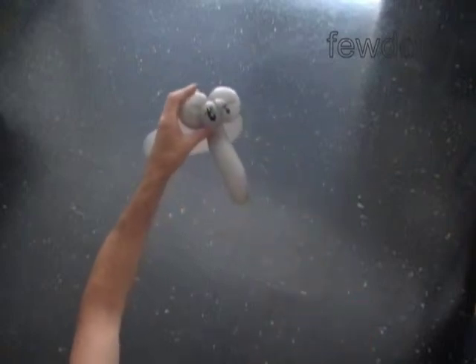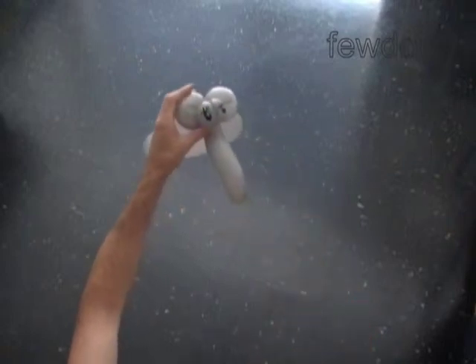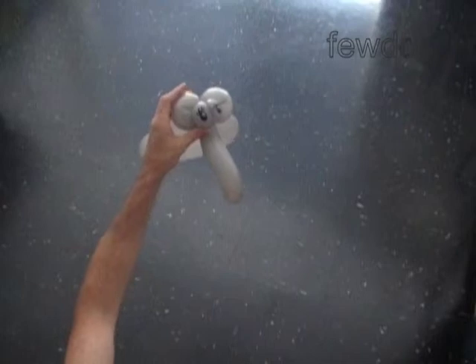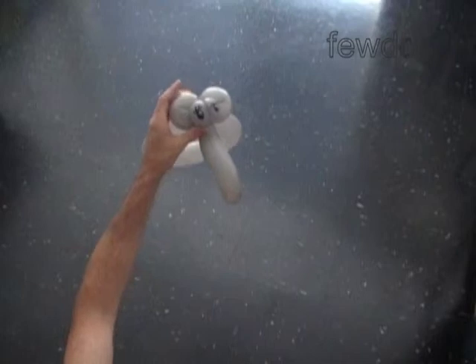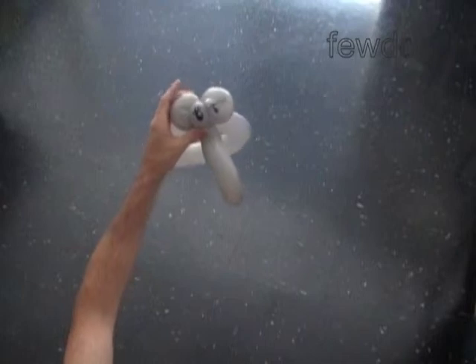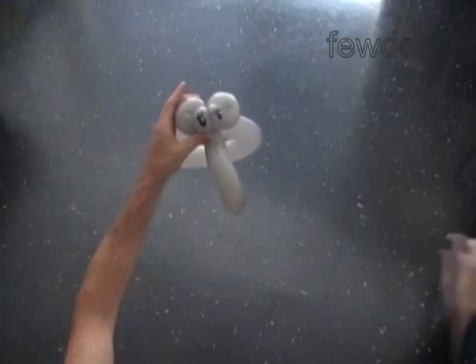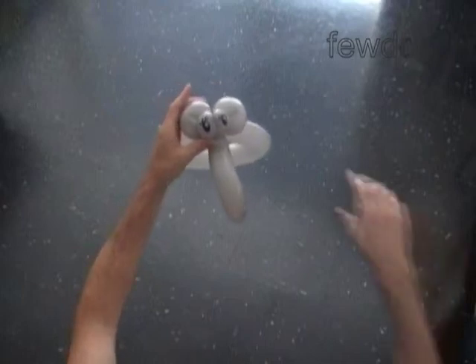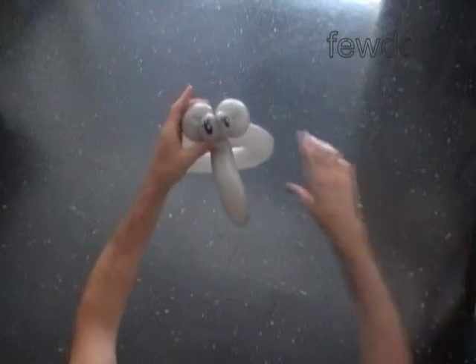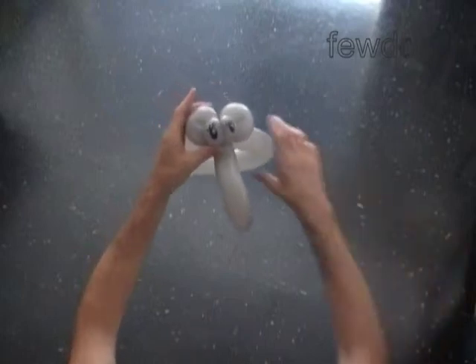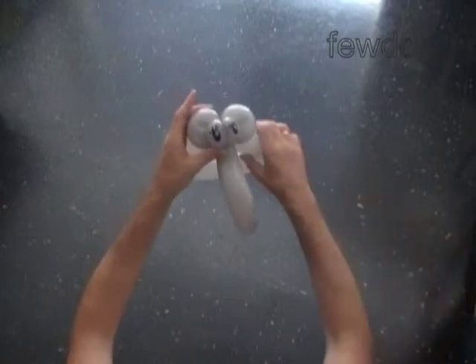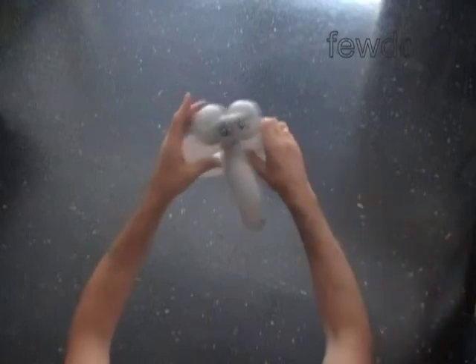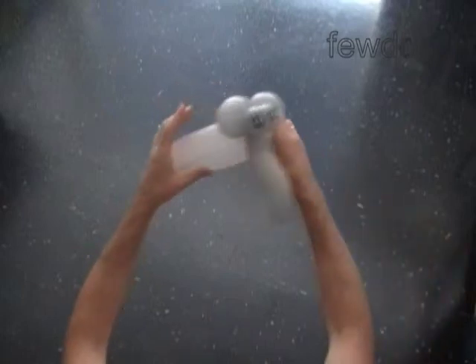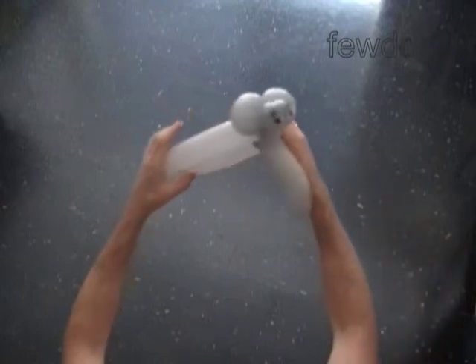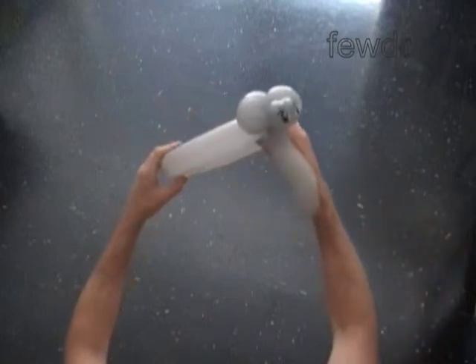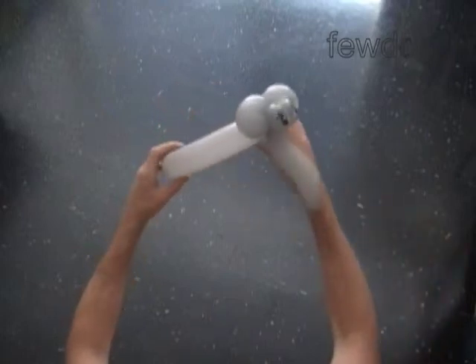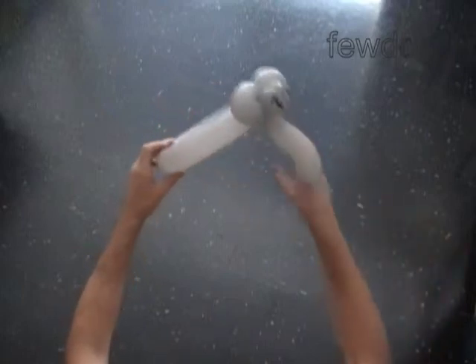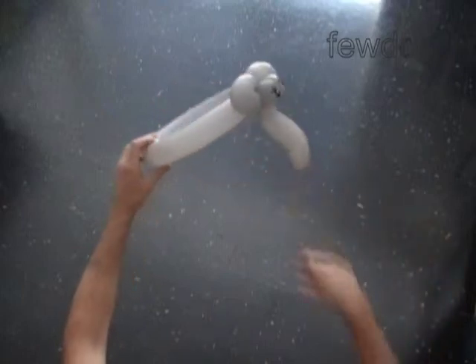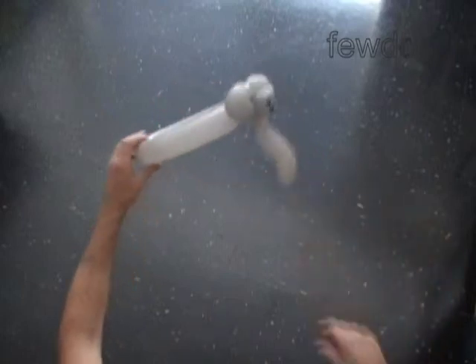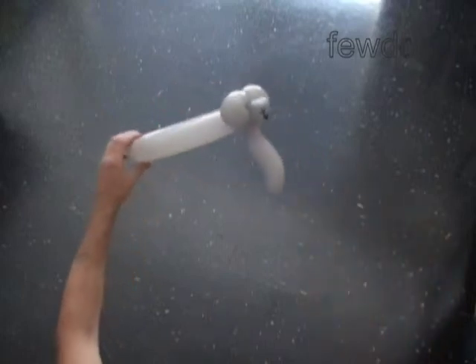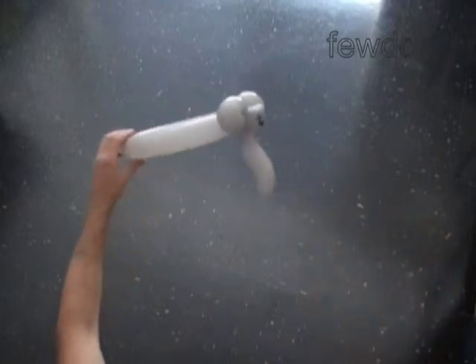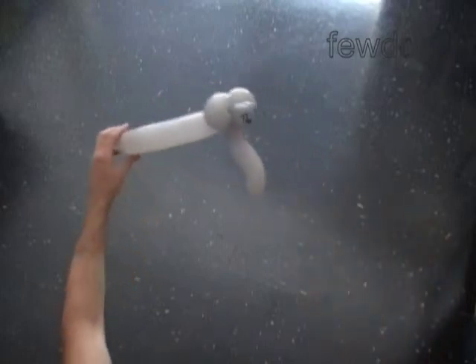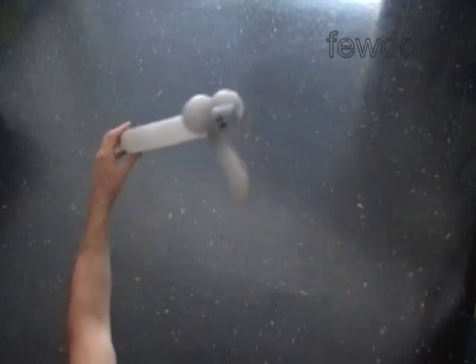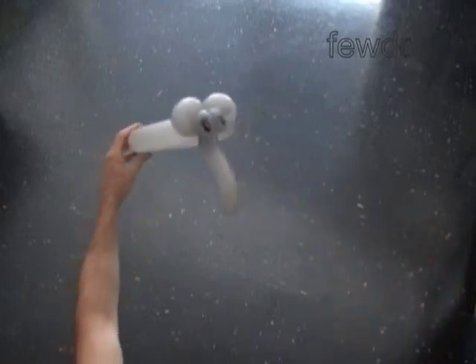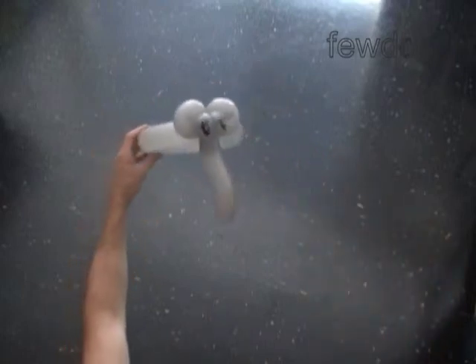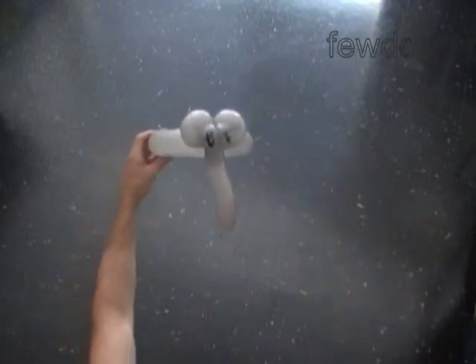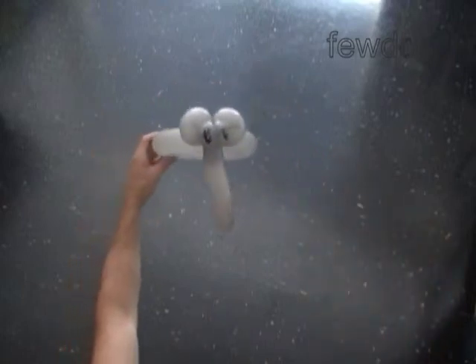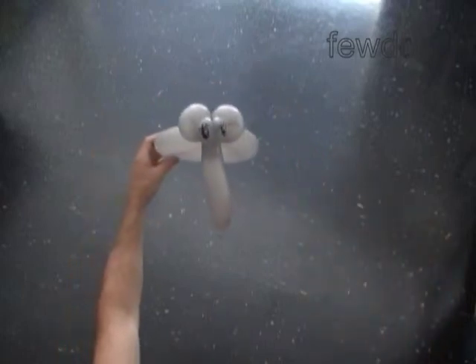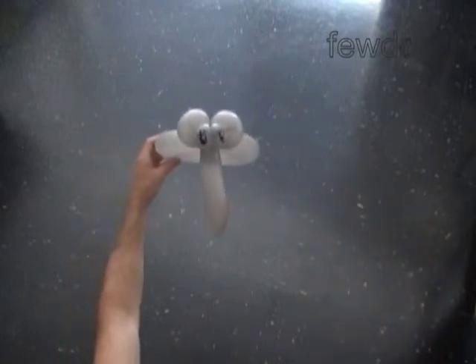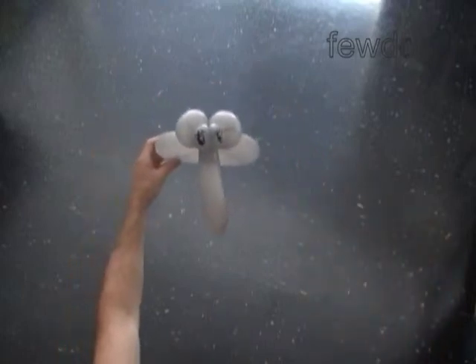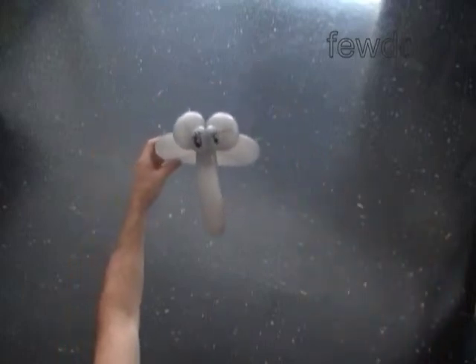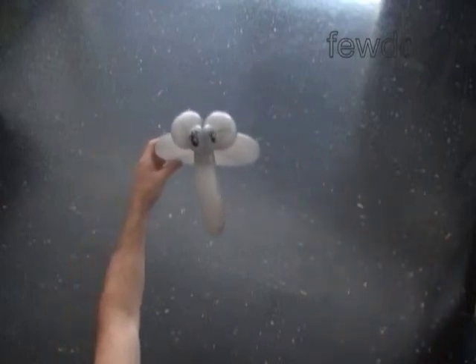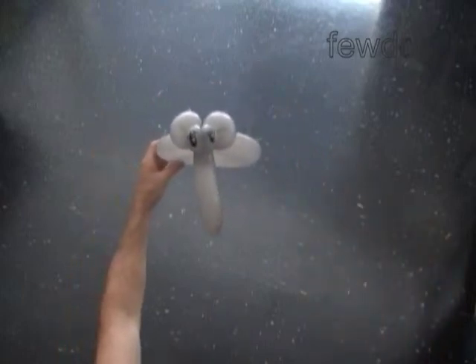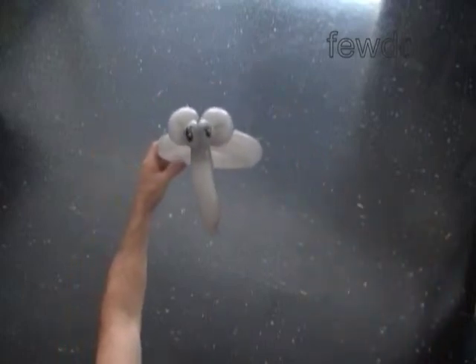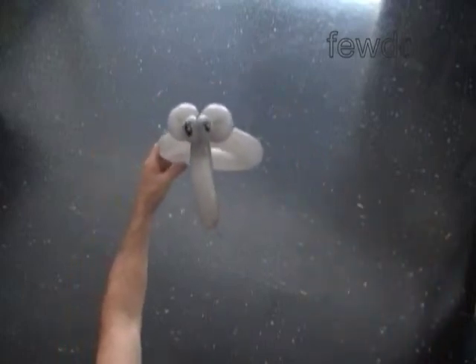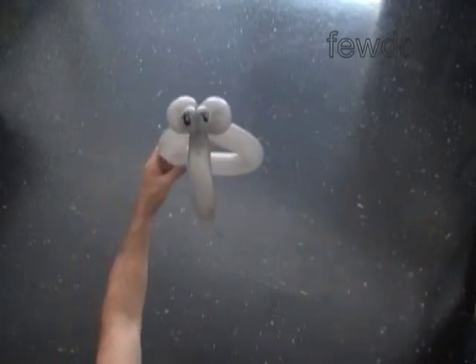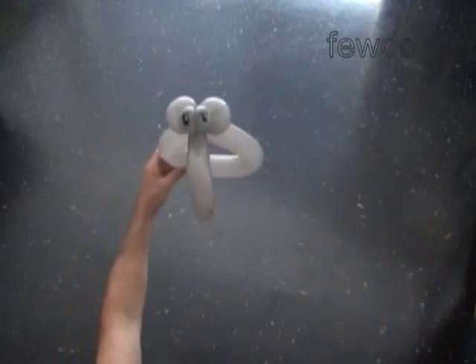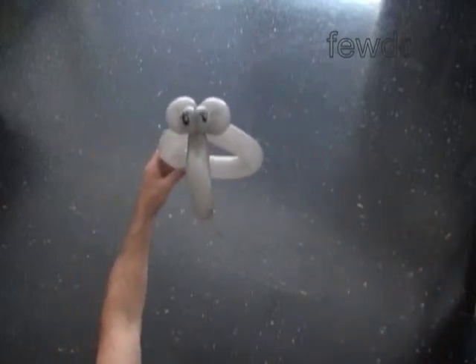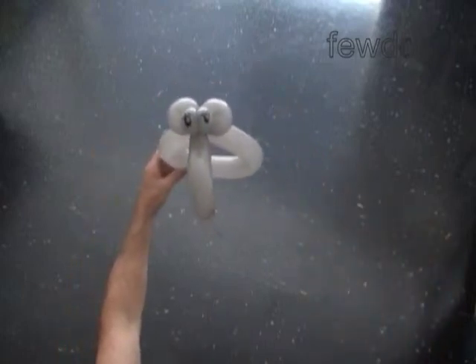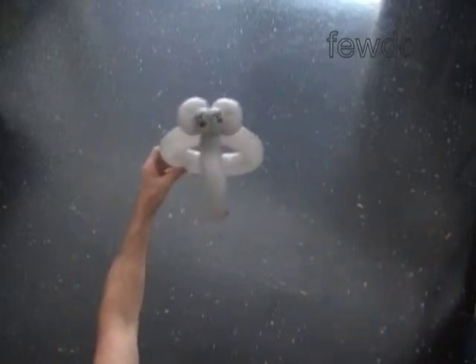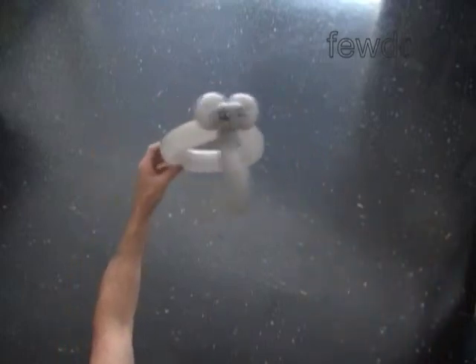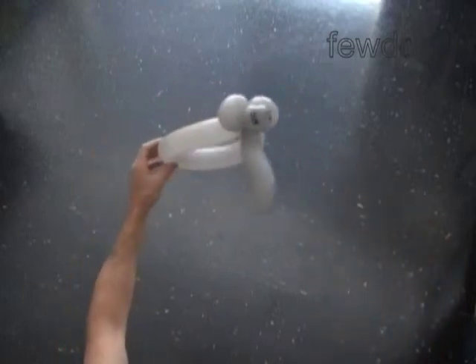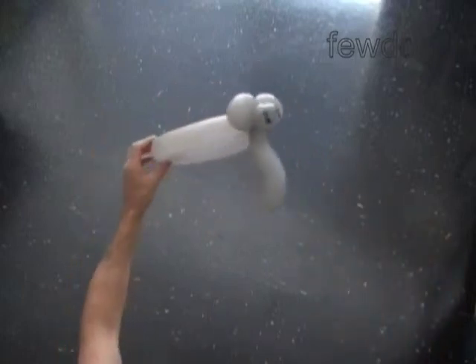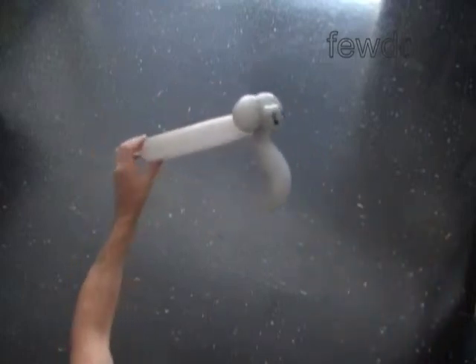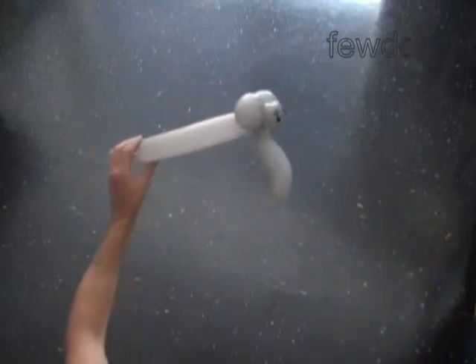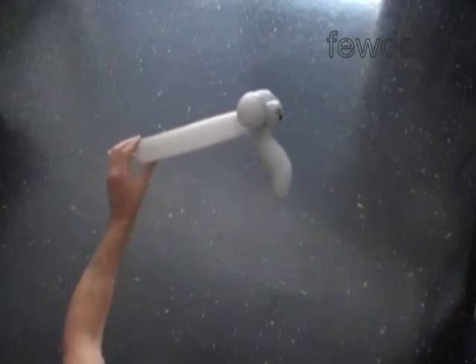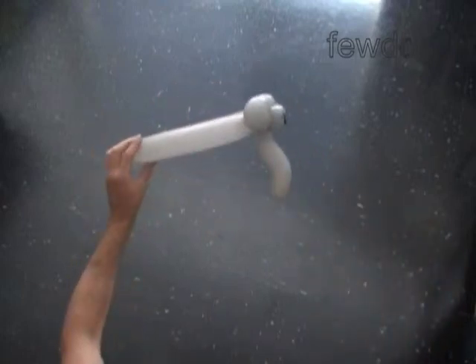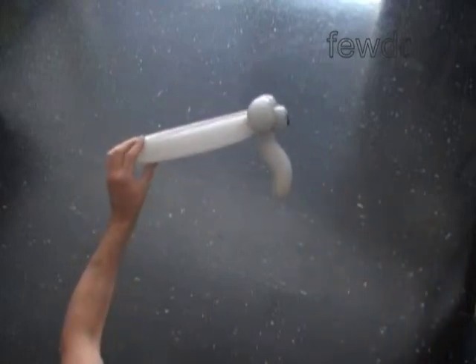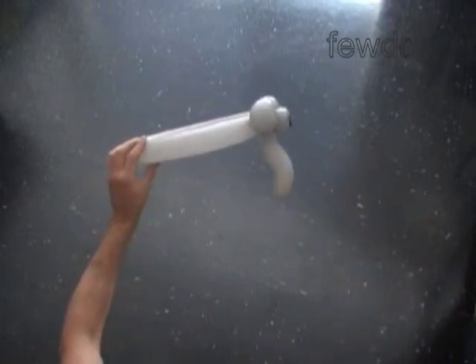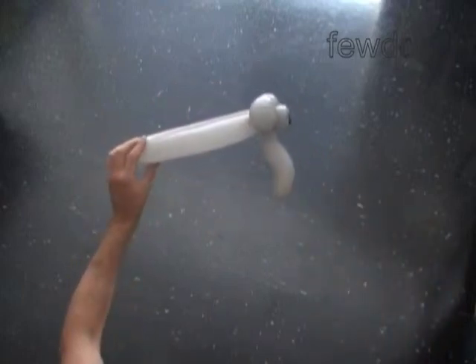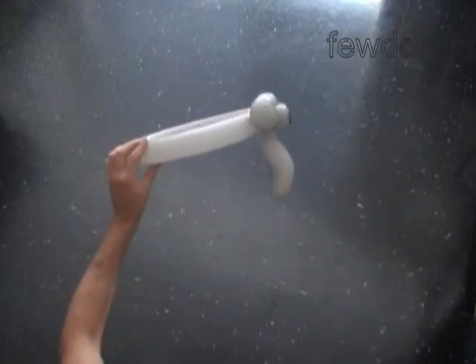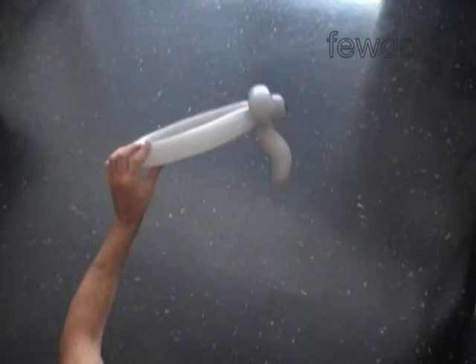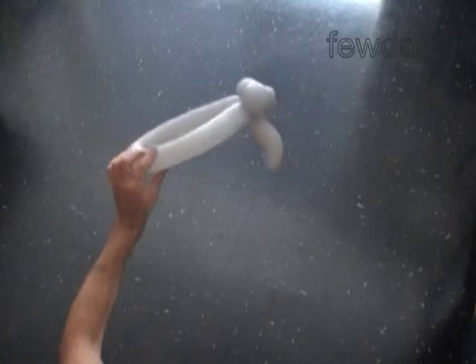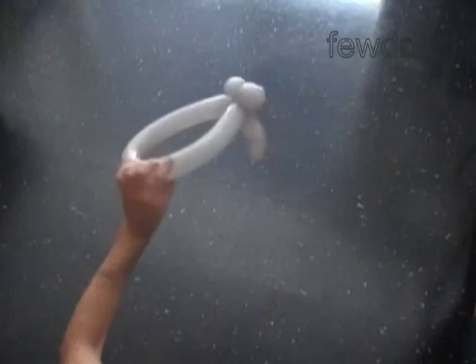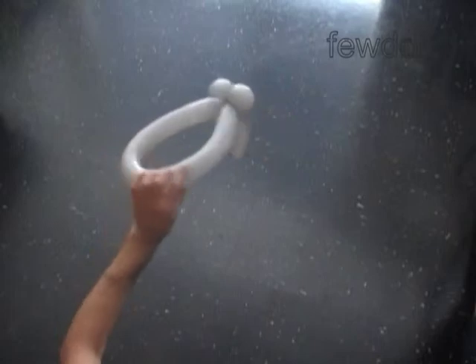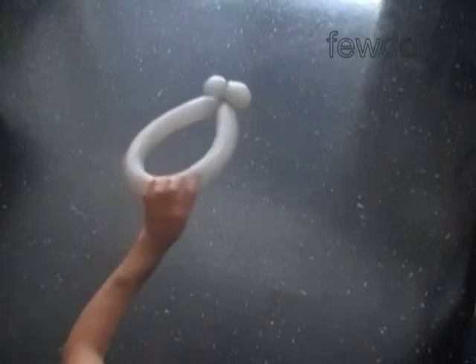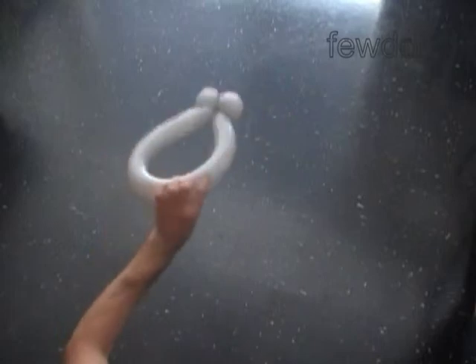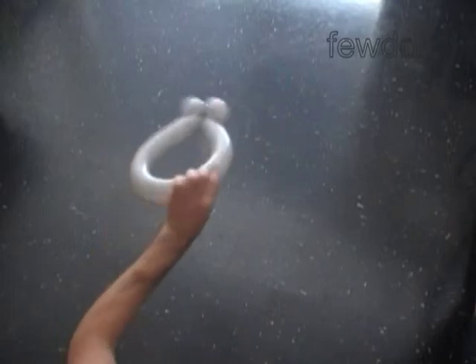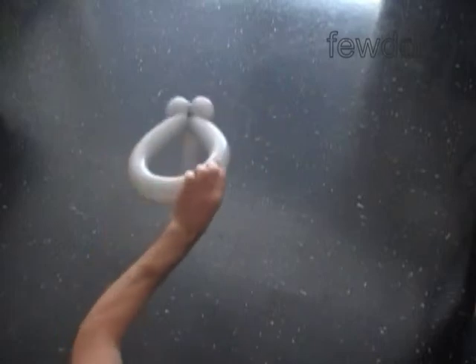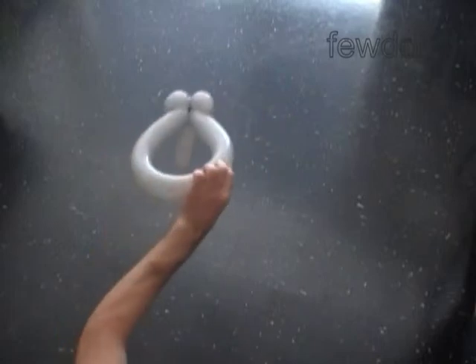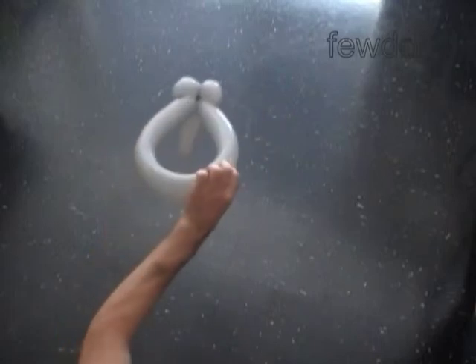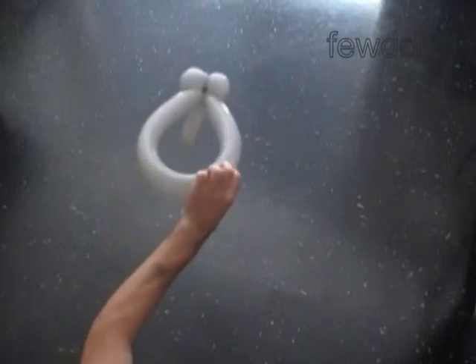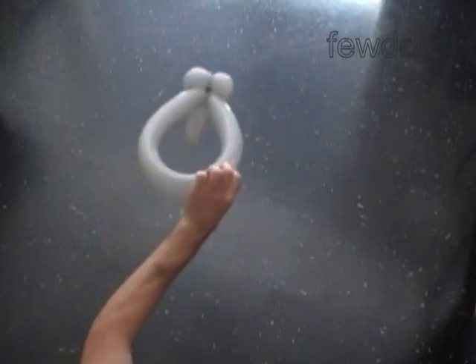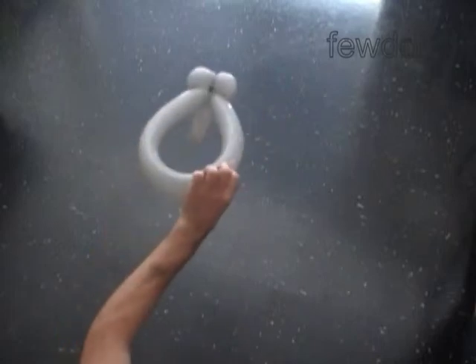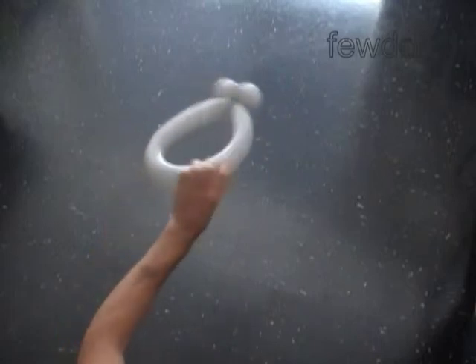Congratulations, we have made the head. Here is the front view, the side view, and the back view.